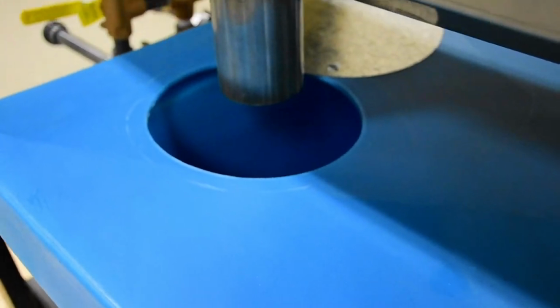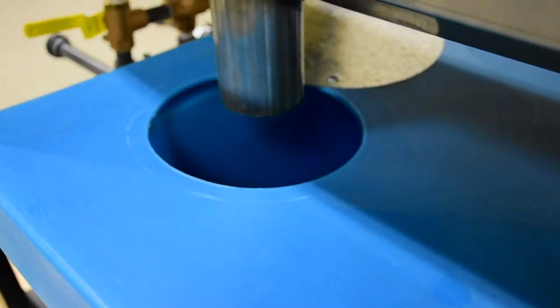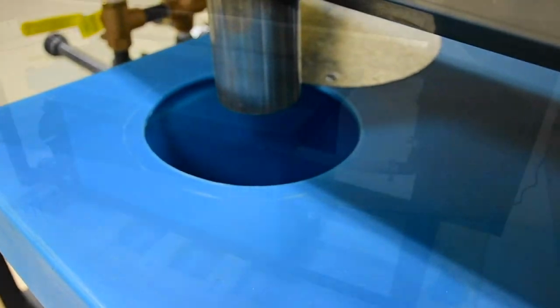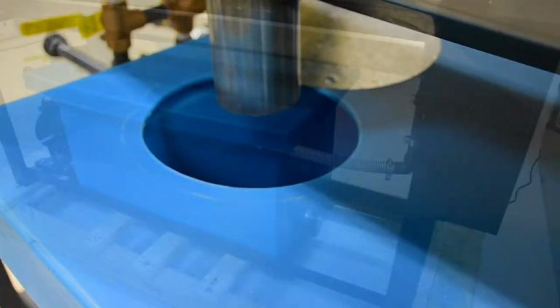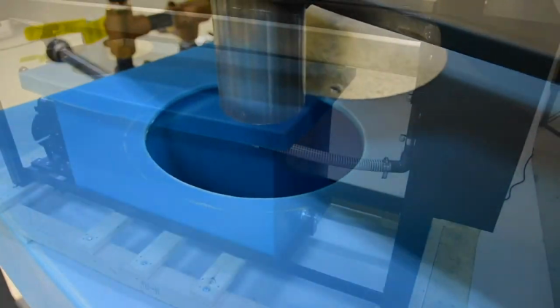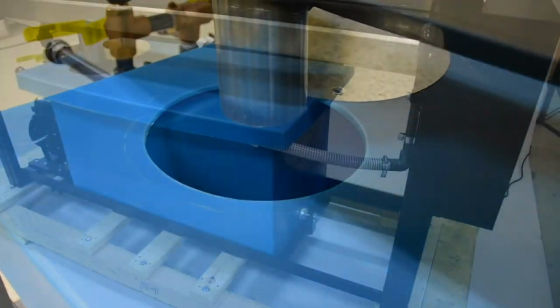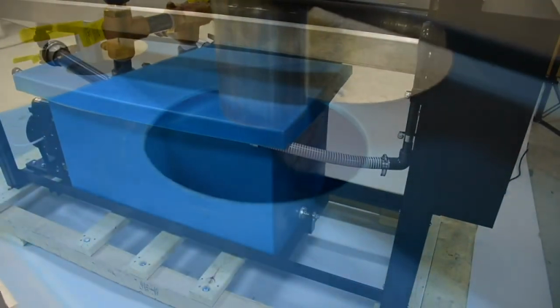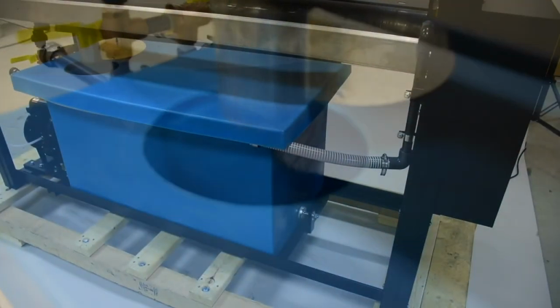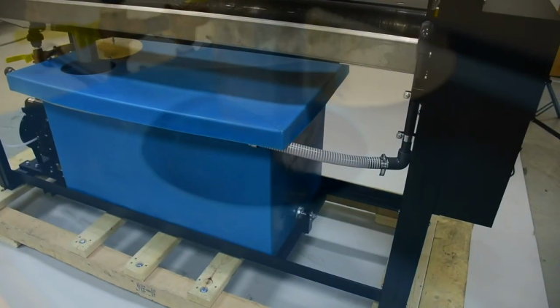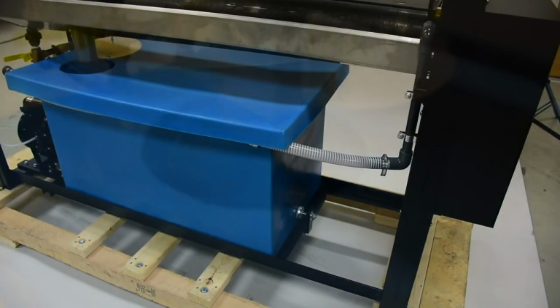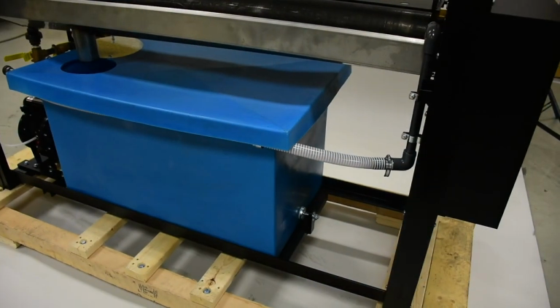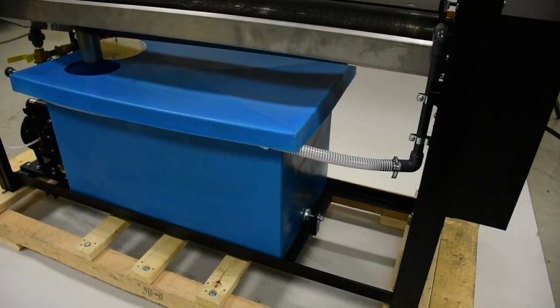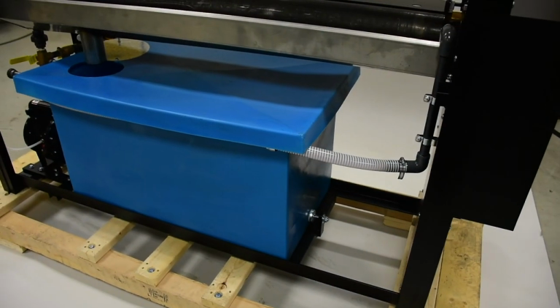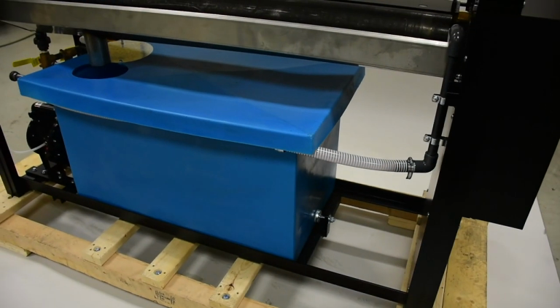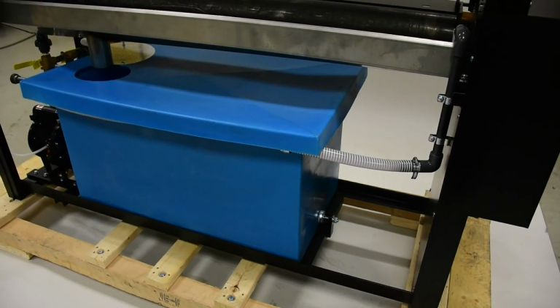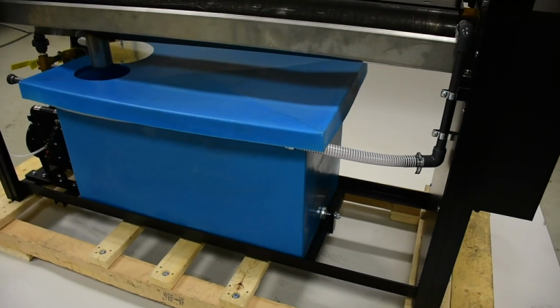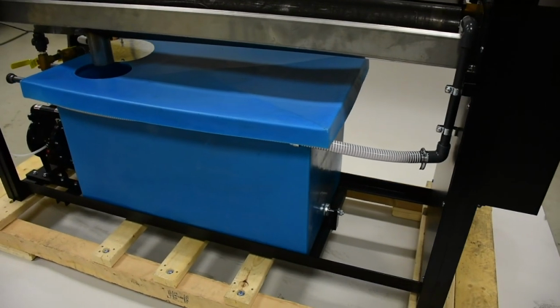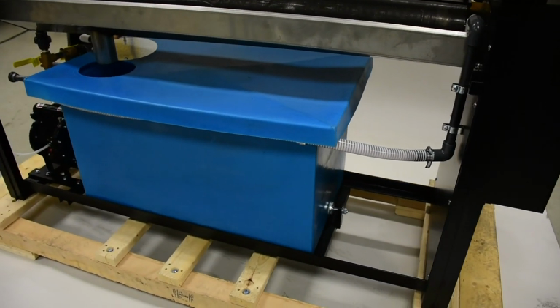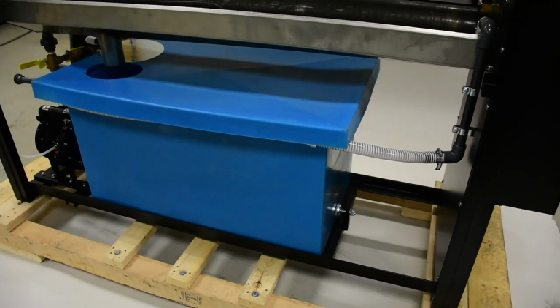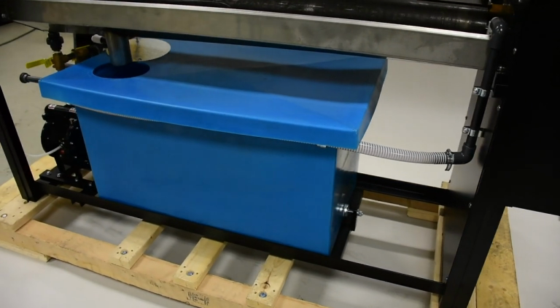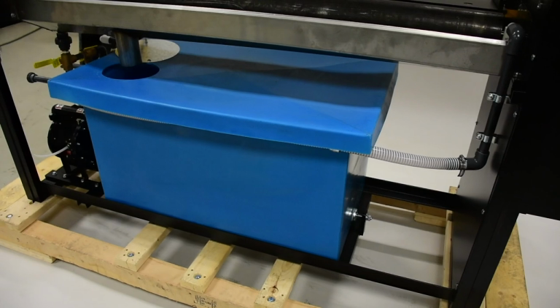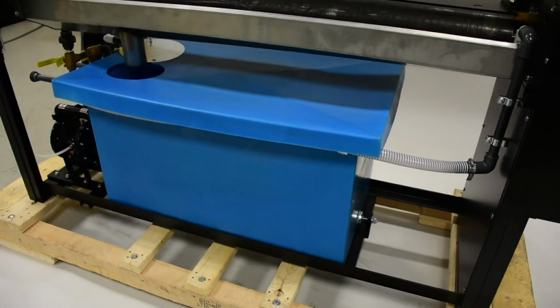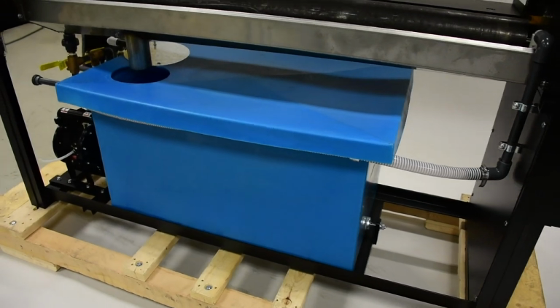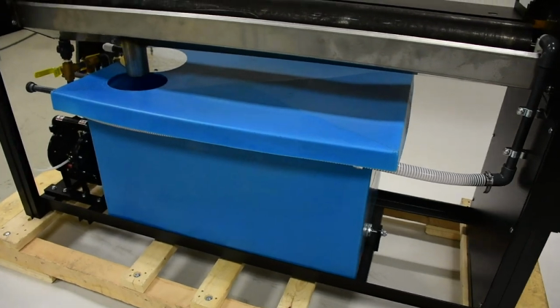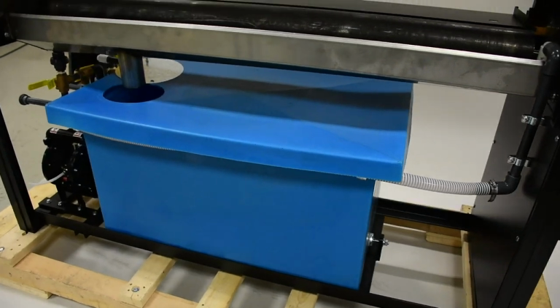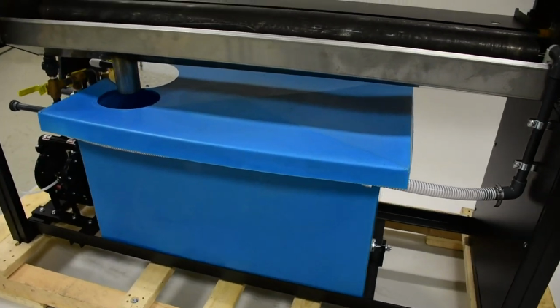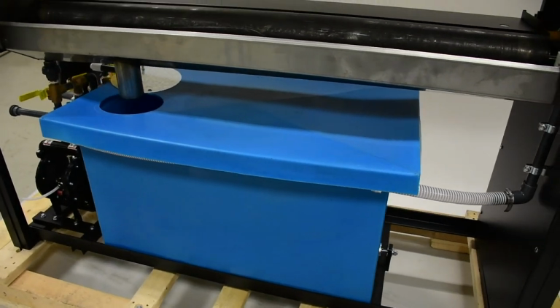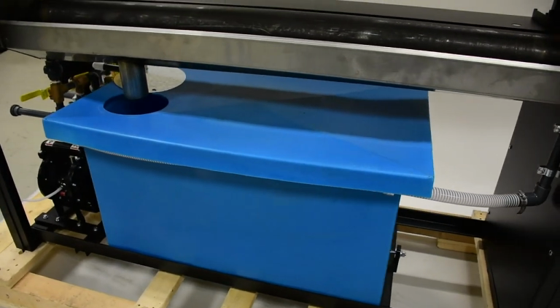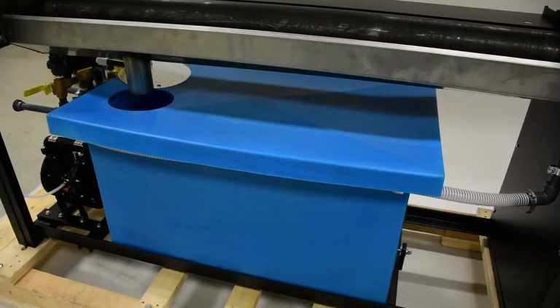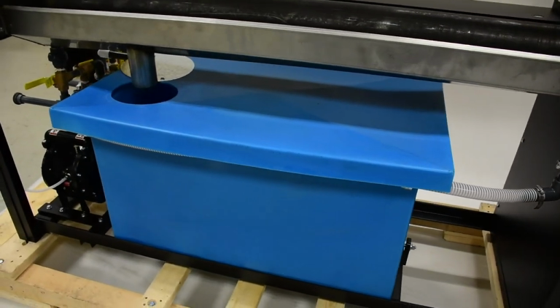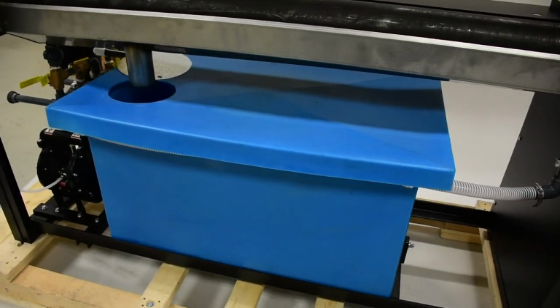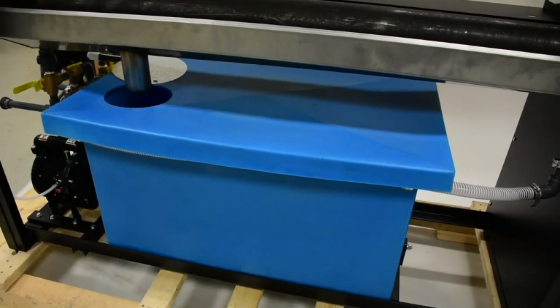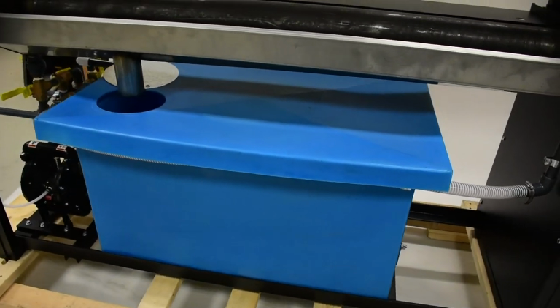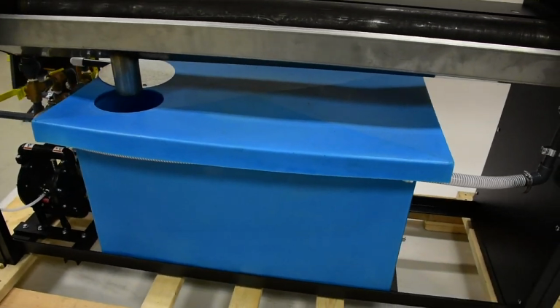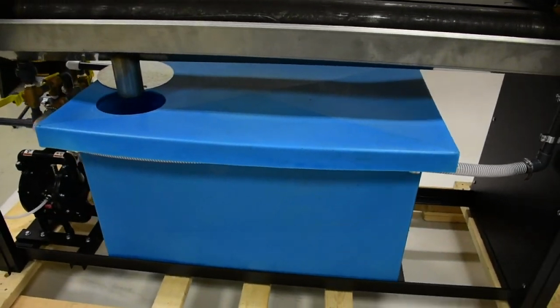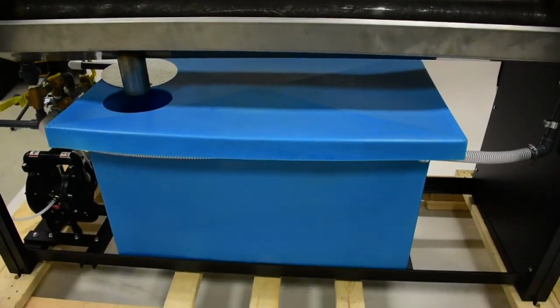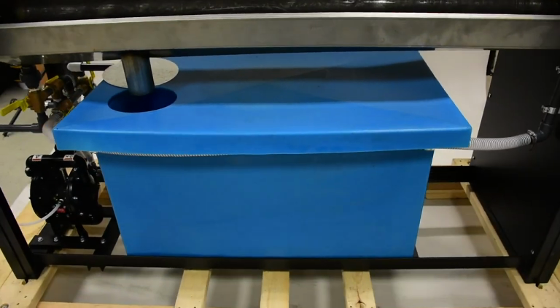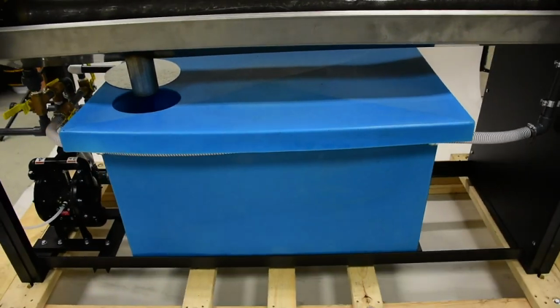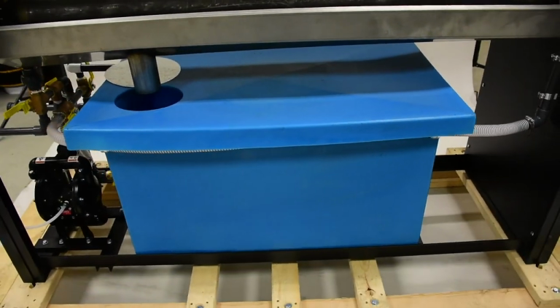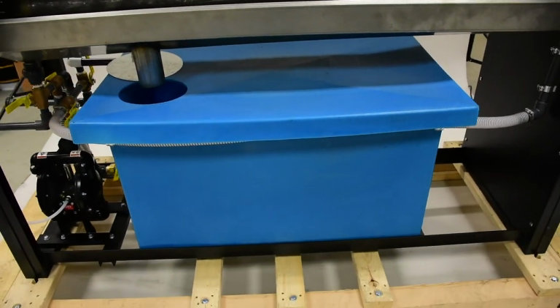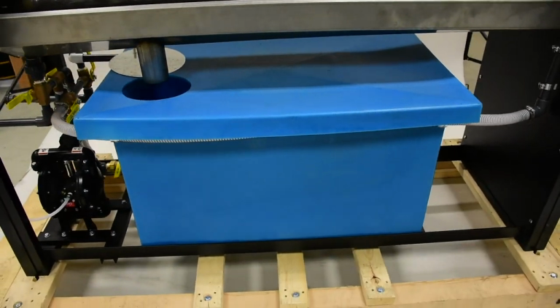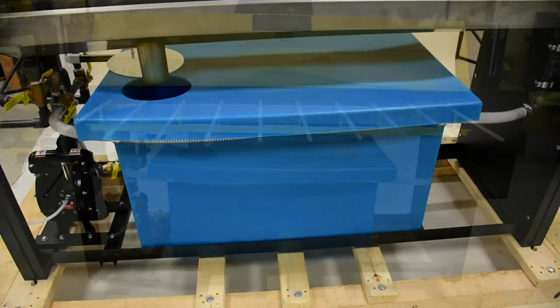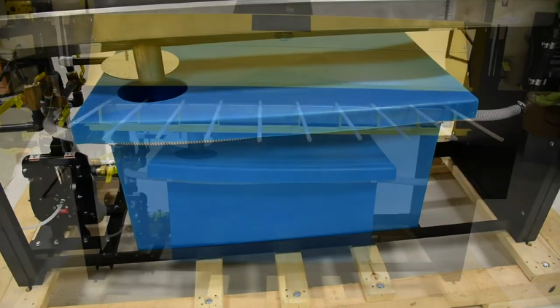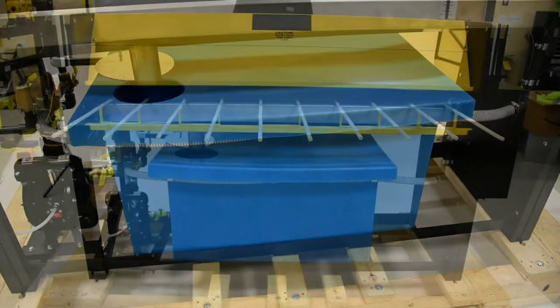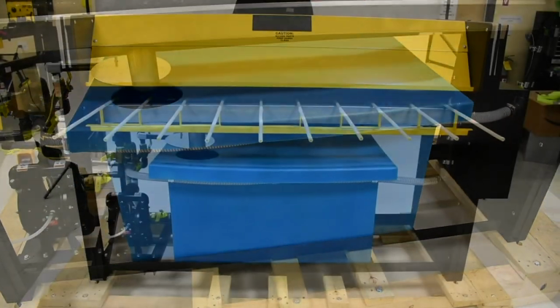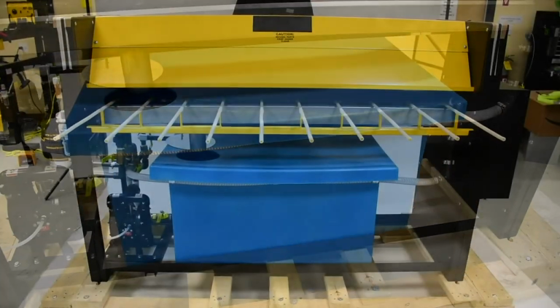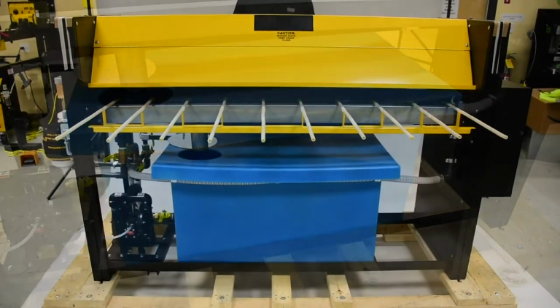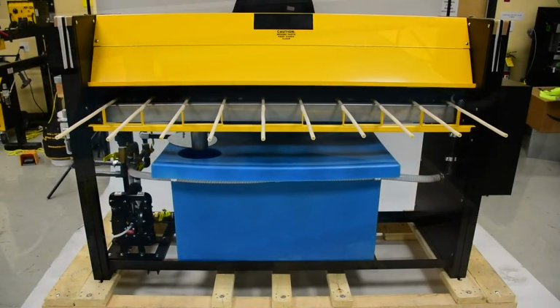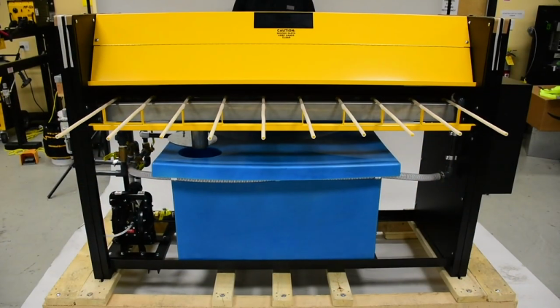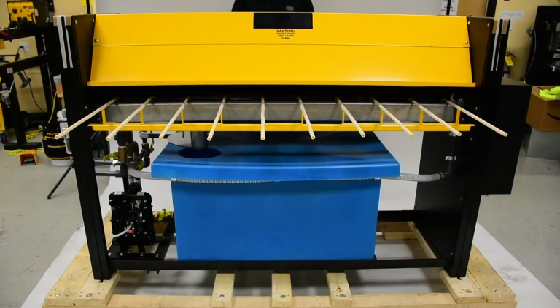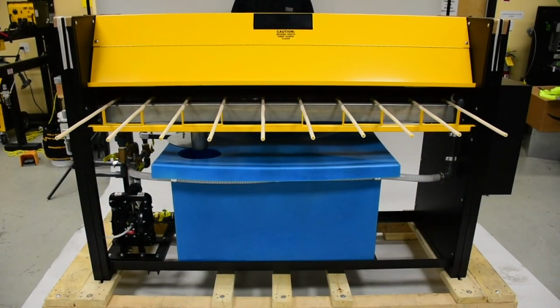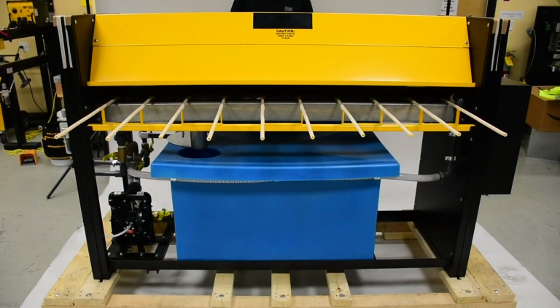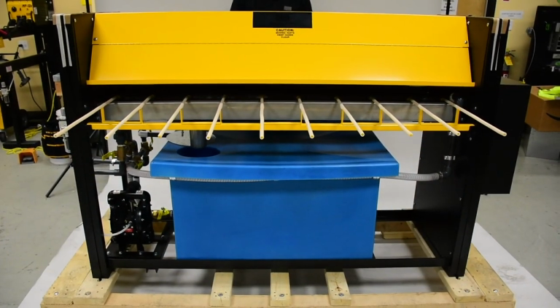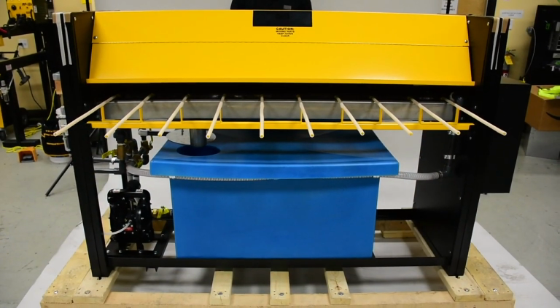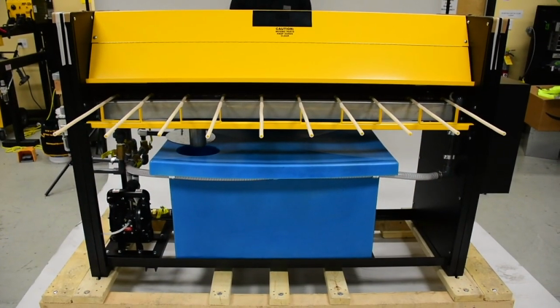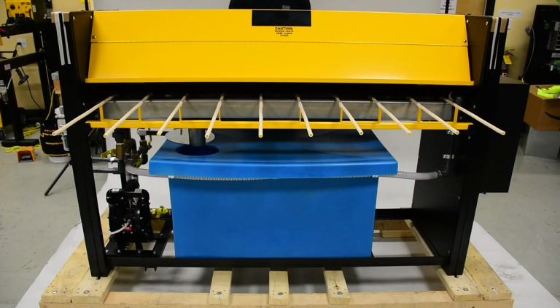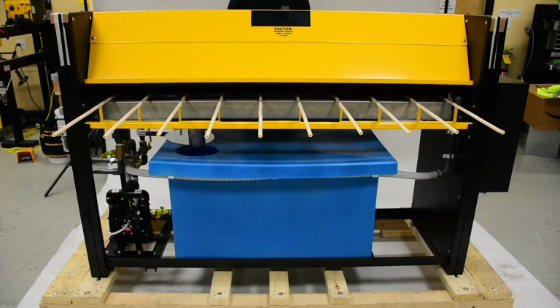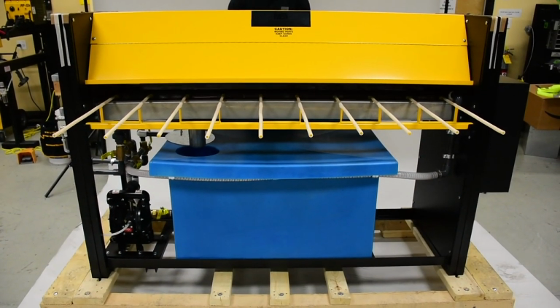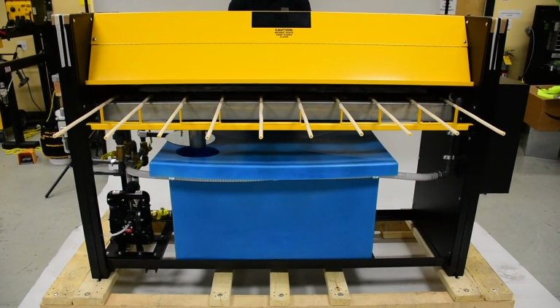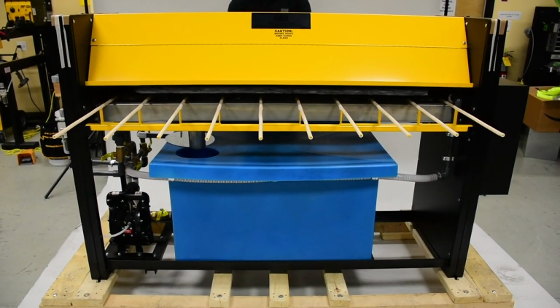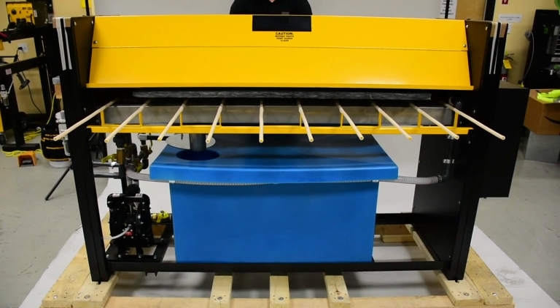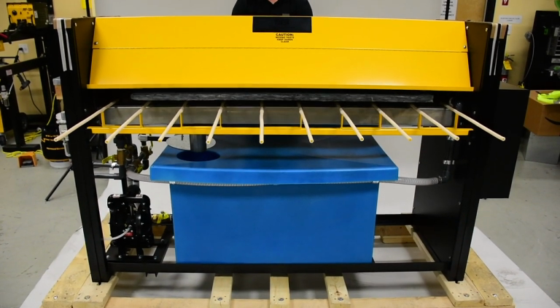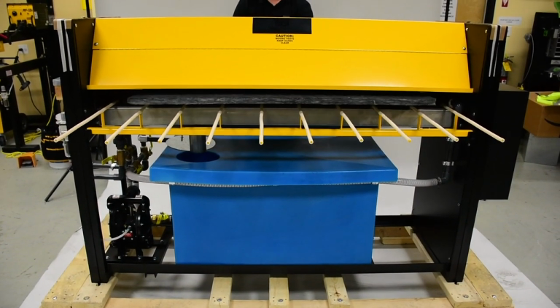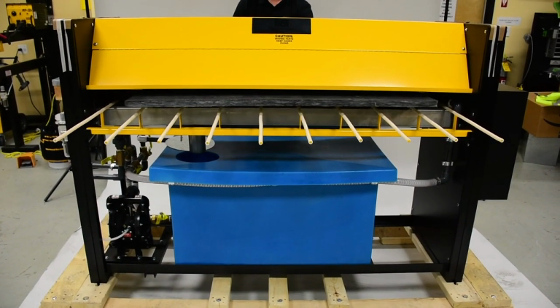The 60 gallon storage tank accepts a full drum of Duradyne's WIT adhesive. Only water-based adhesive may be used.